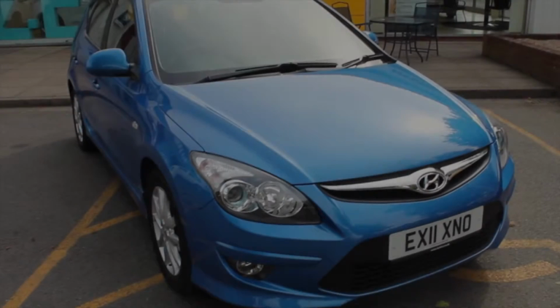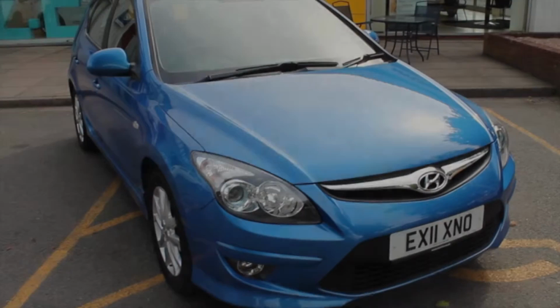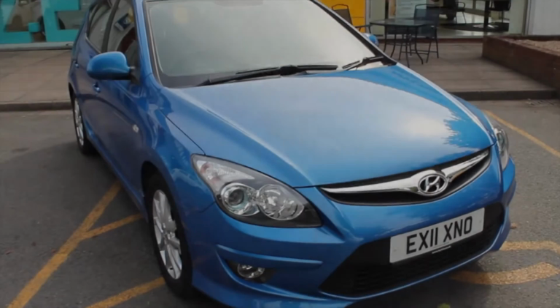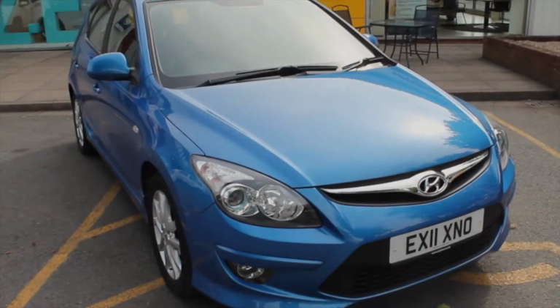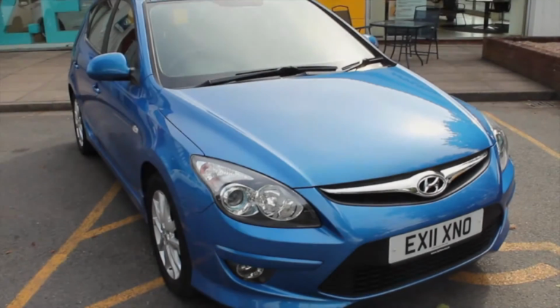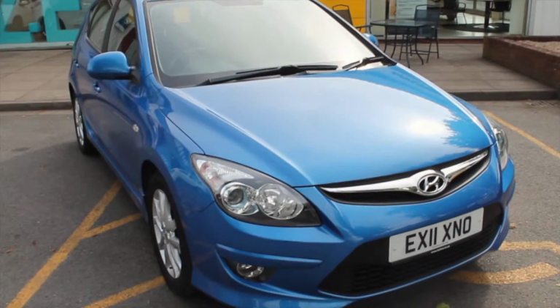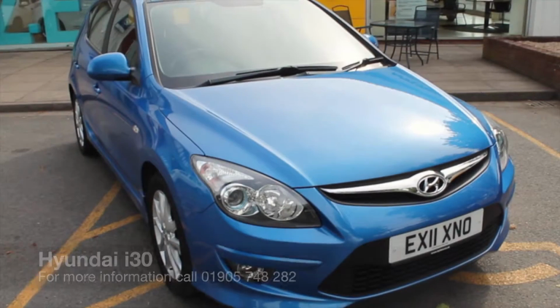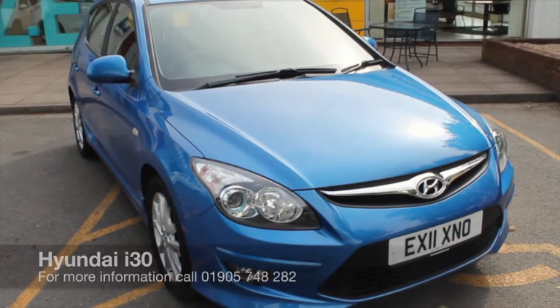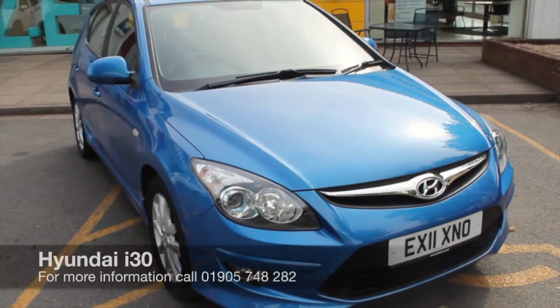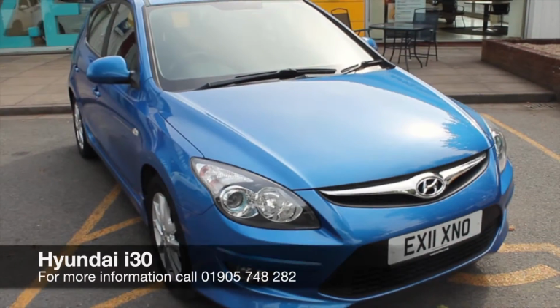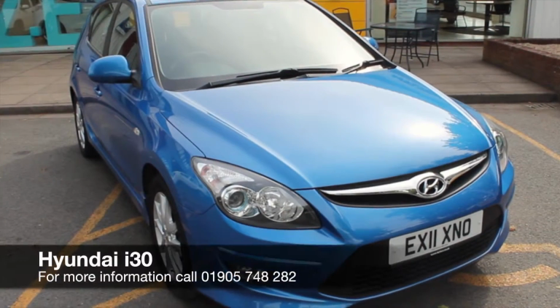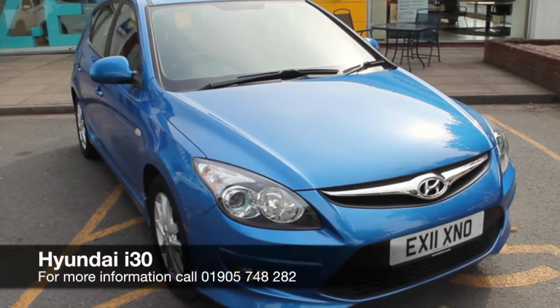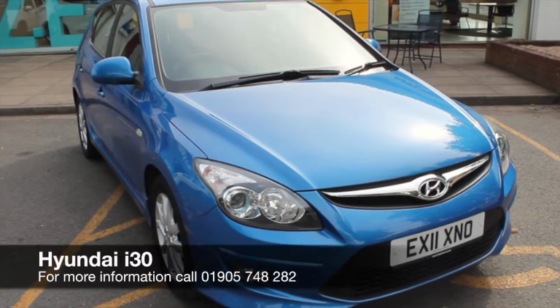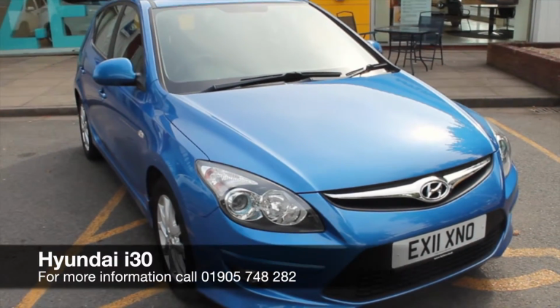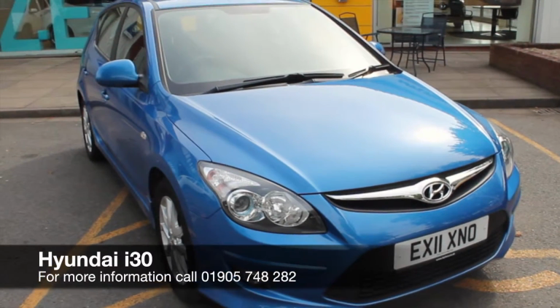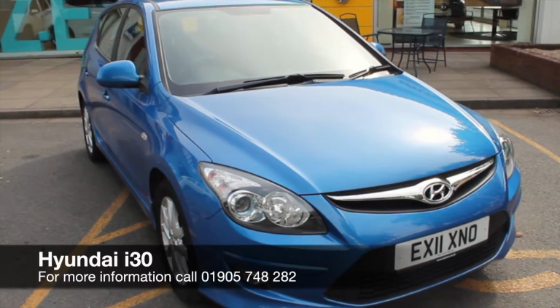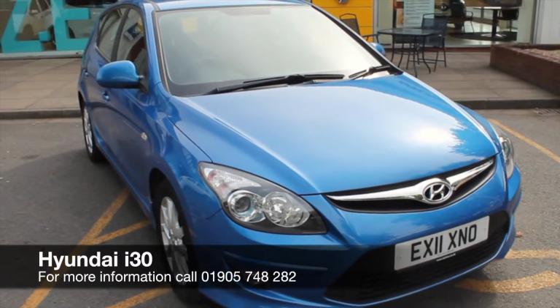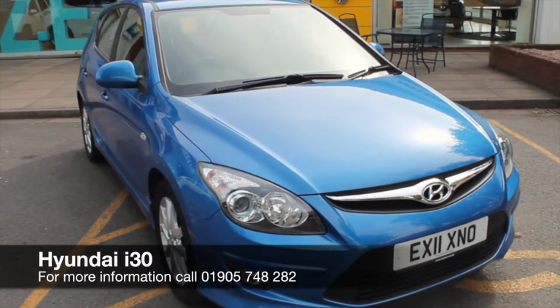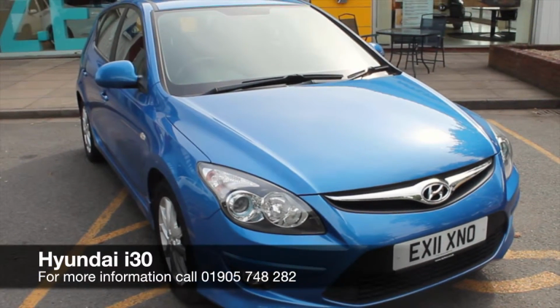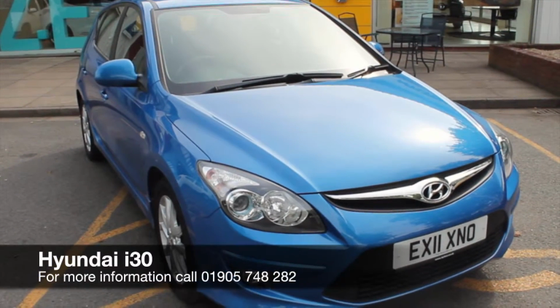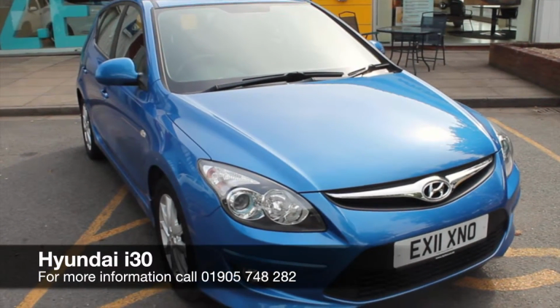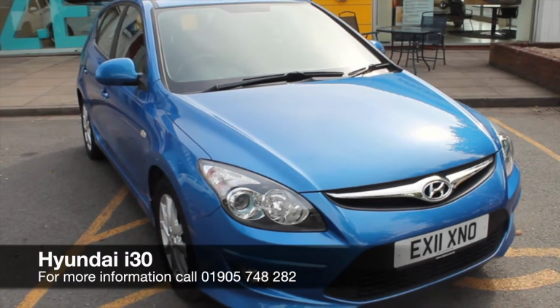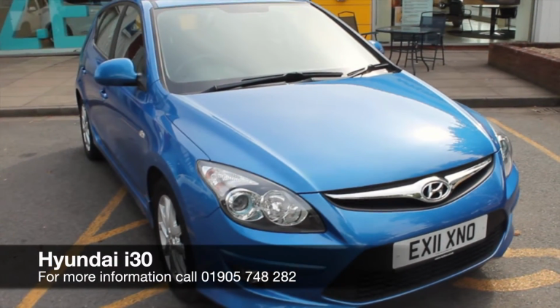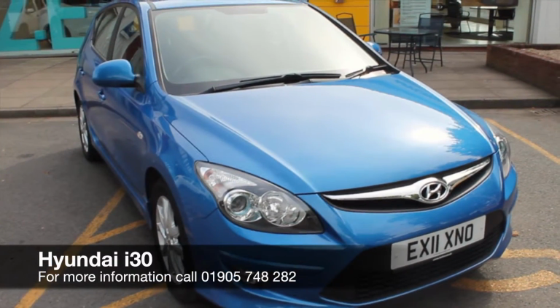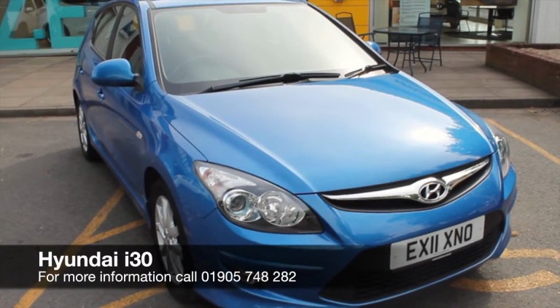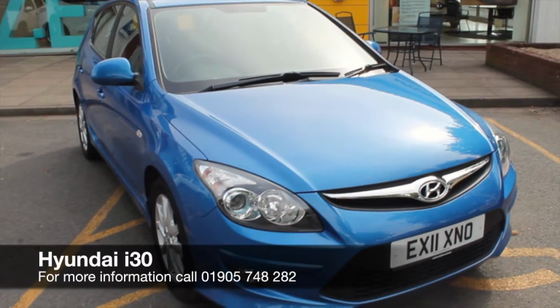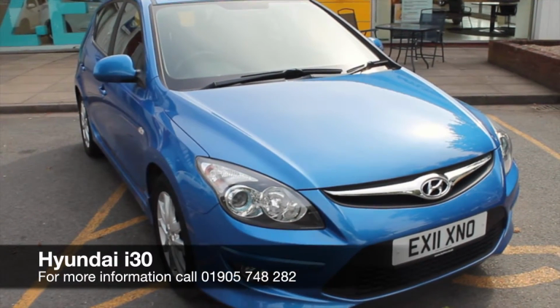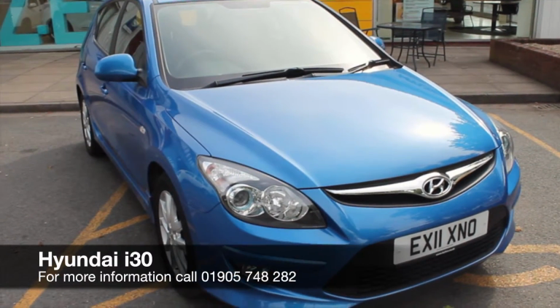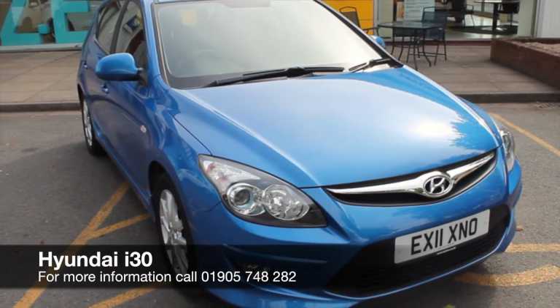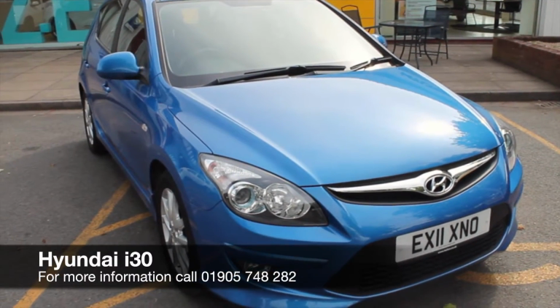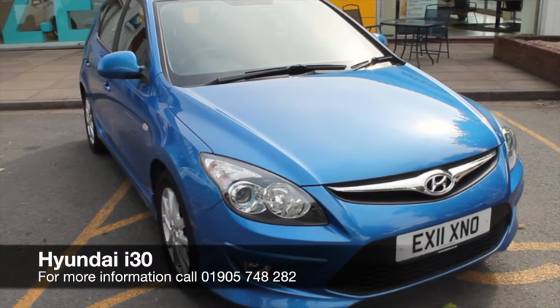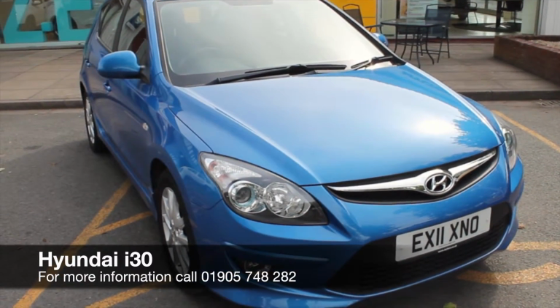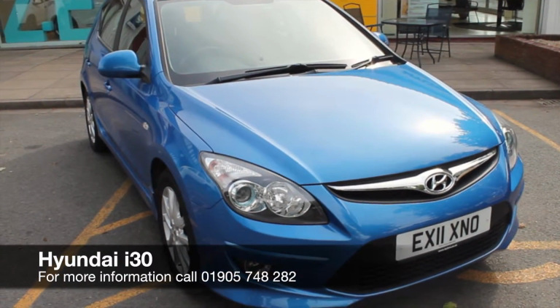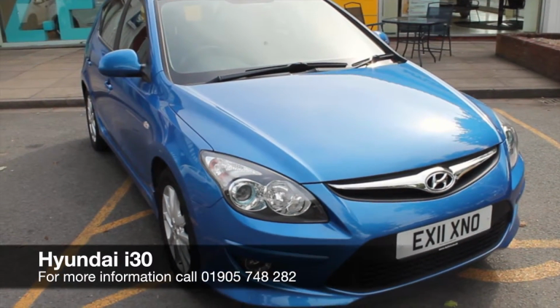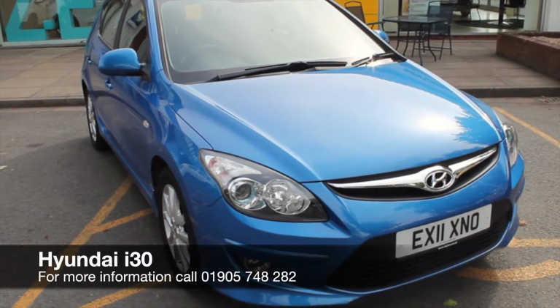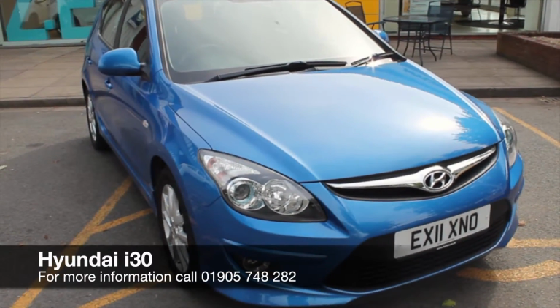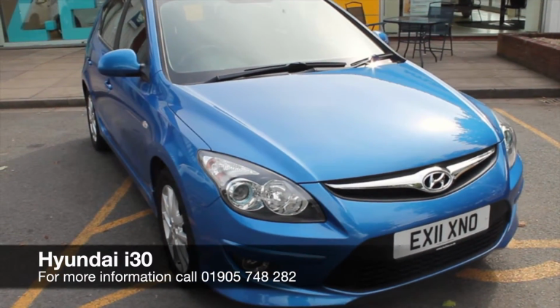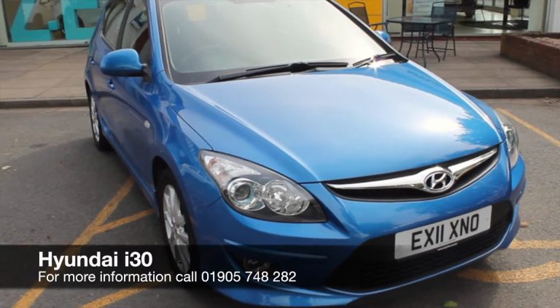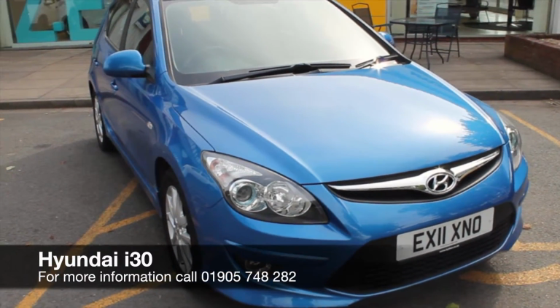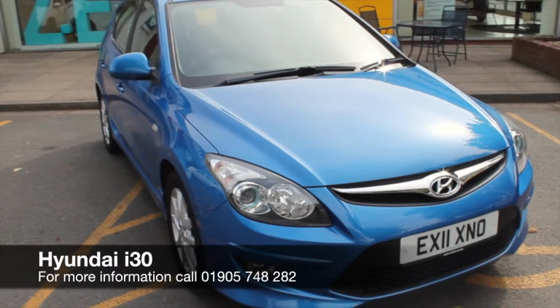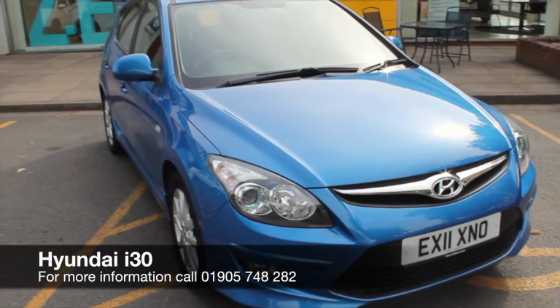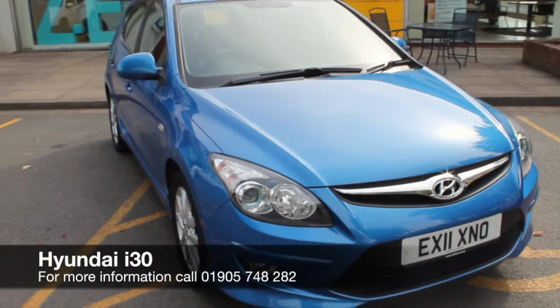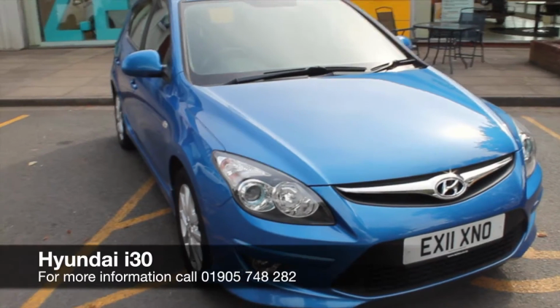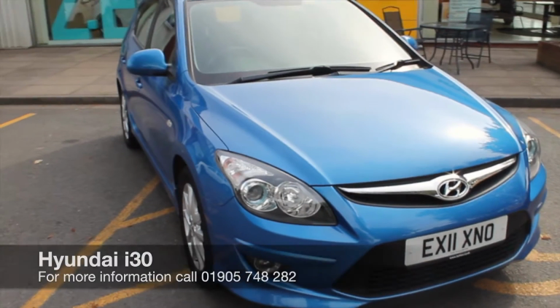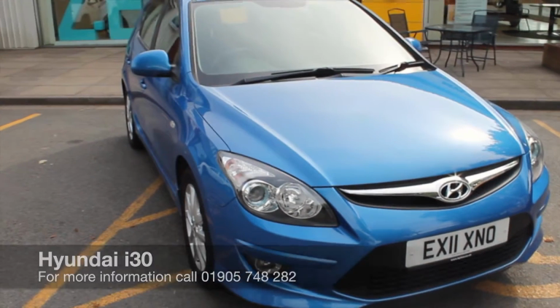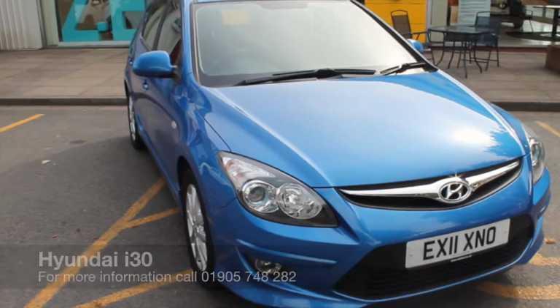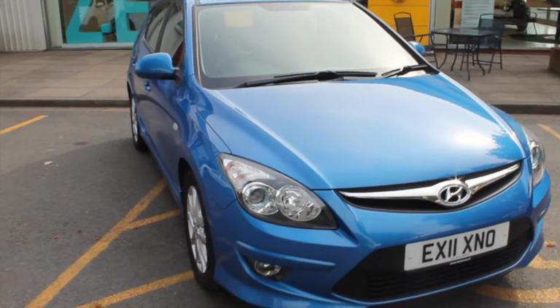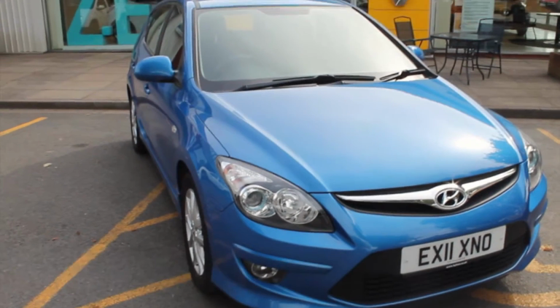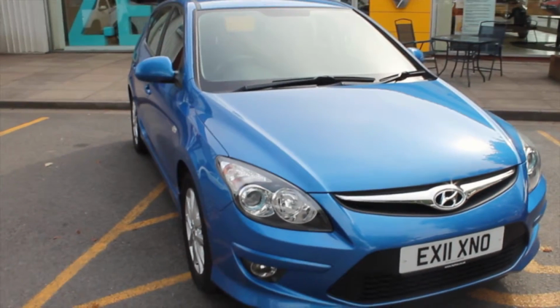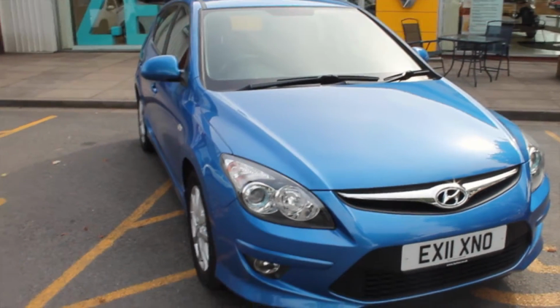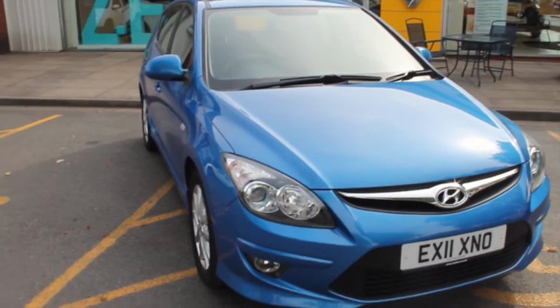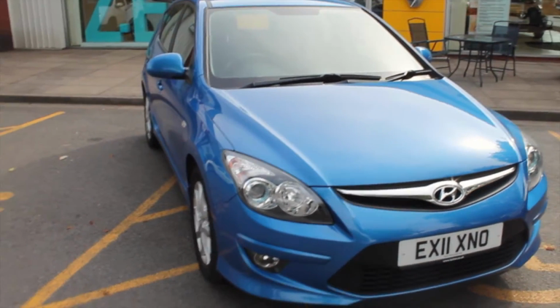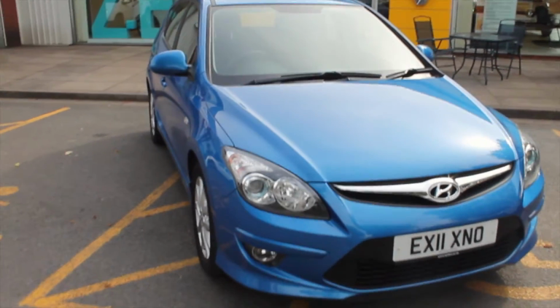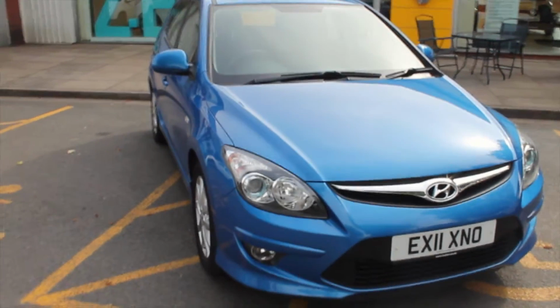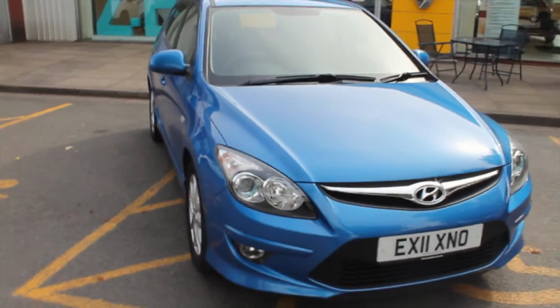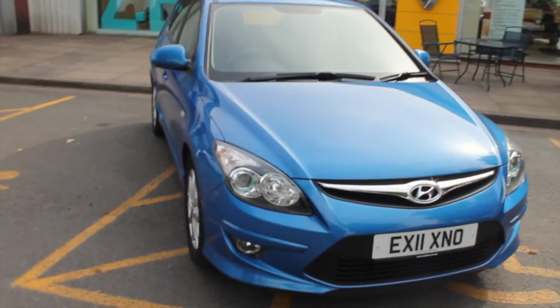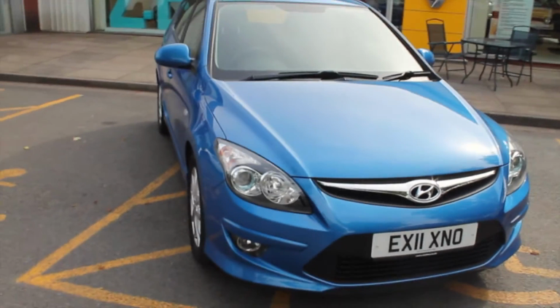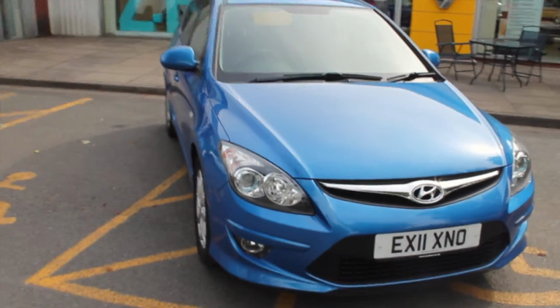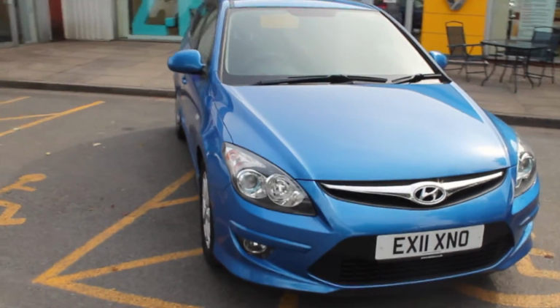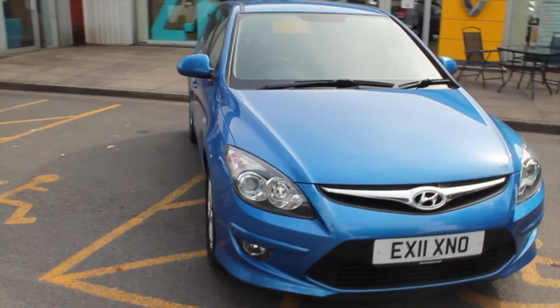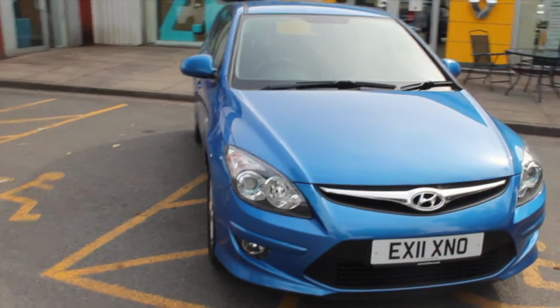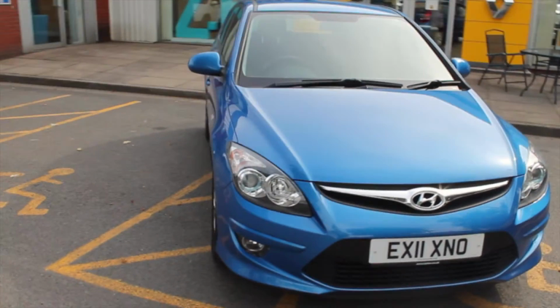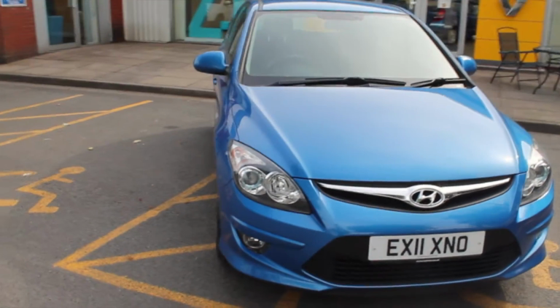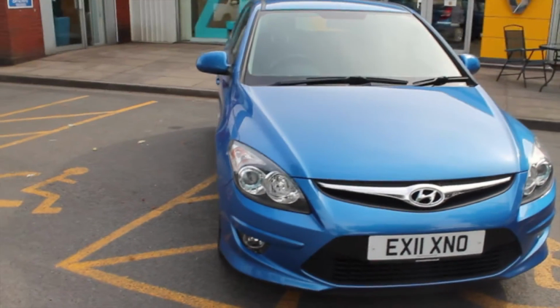Hello, welcome to Hilton Renner in Worcester. My name is Robert and today I'll be showing you around the Hyundai i30 1.4 Comfort that we currently have in stock.